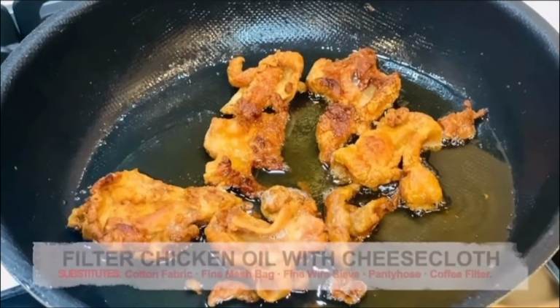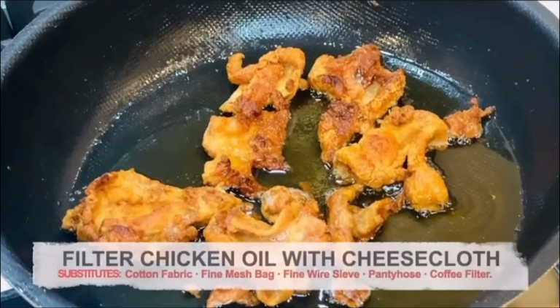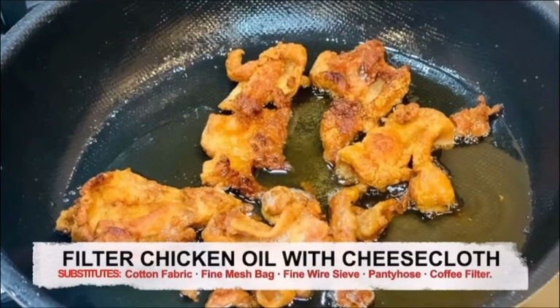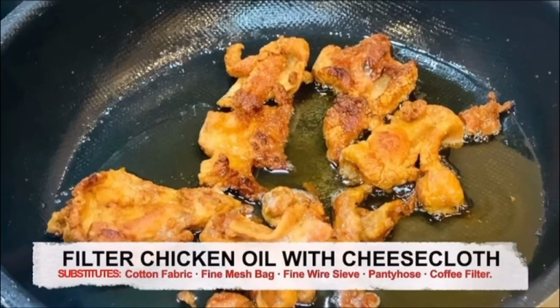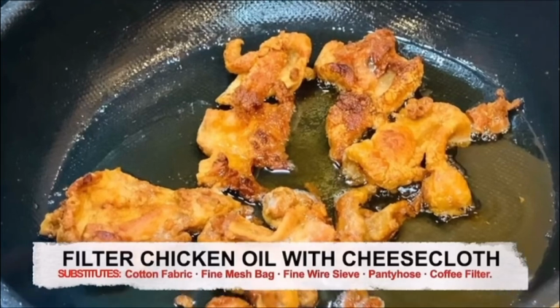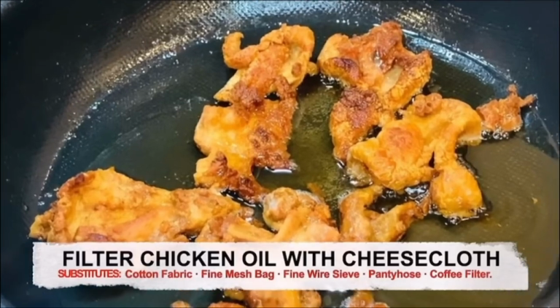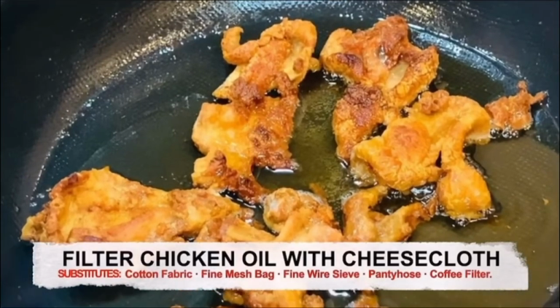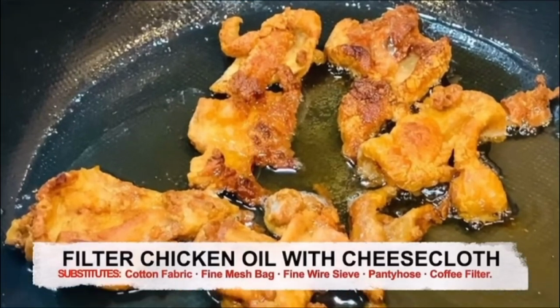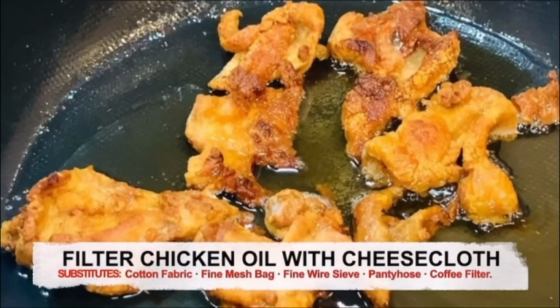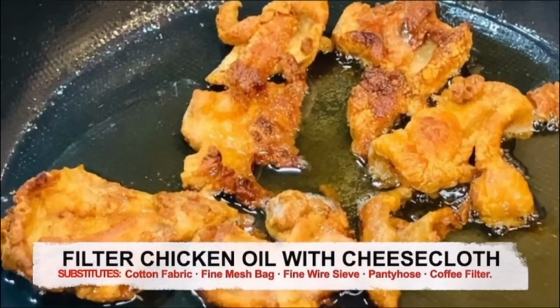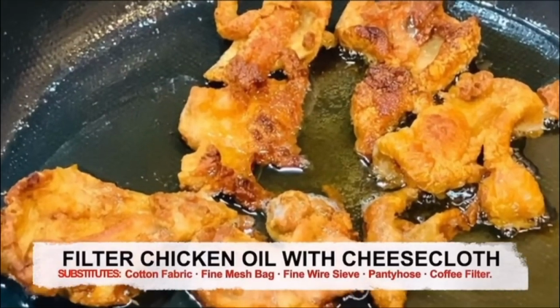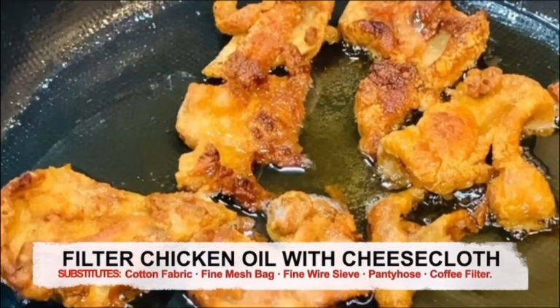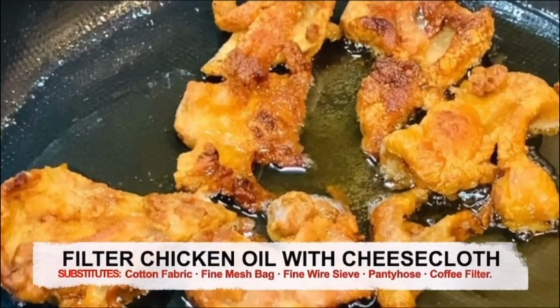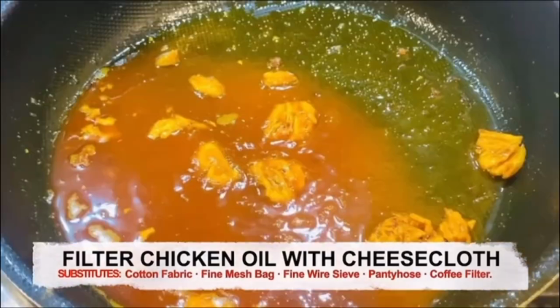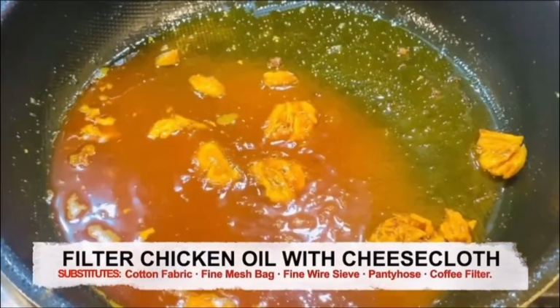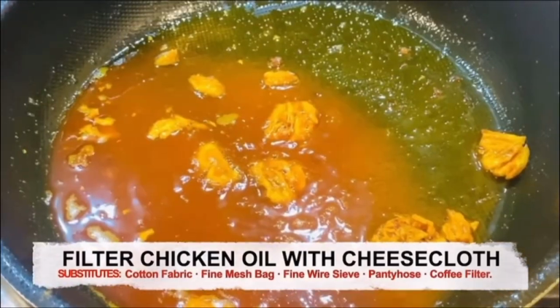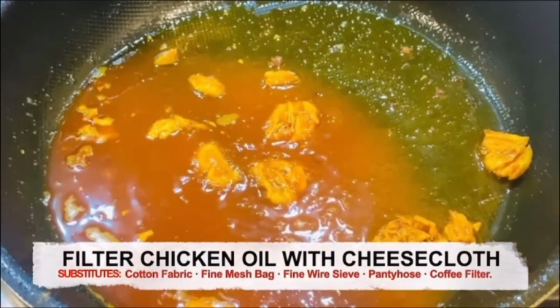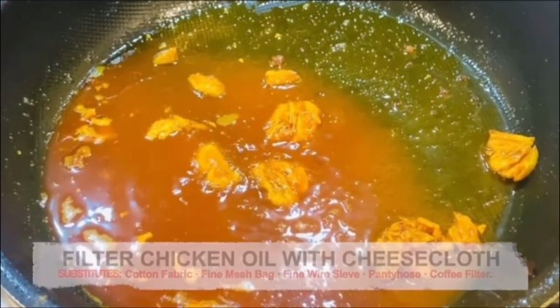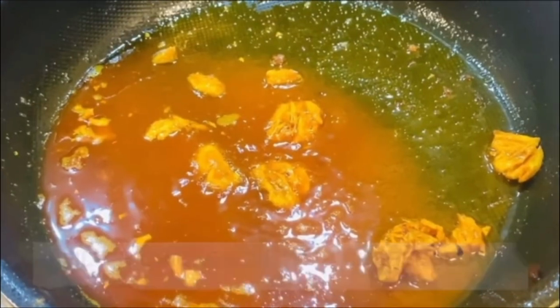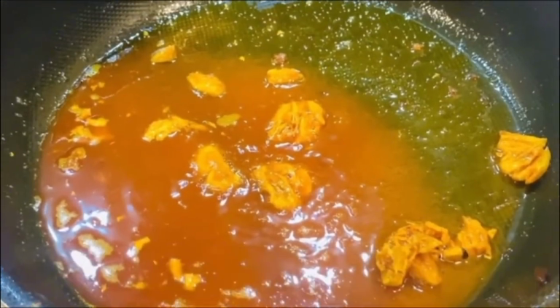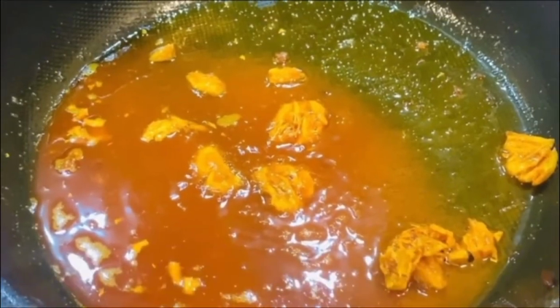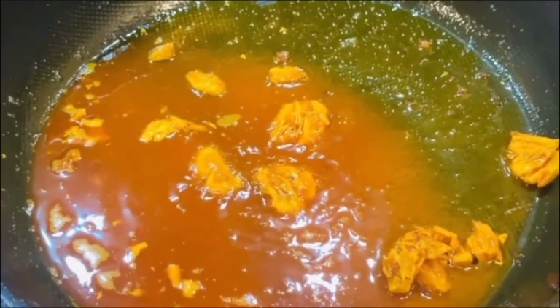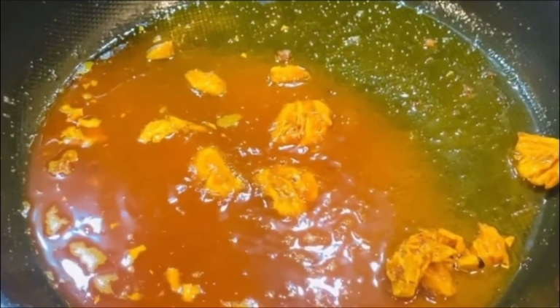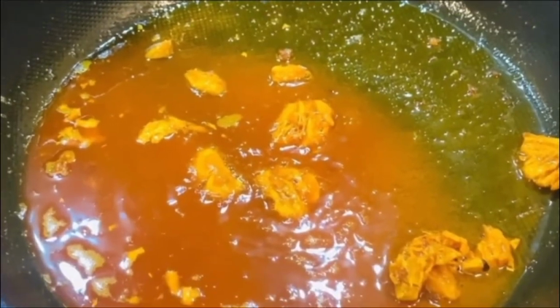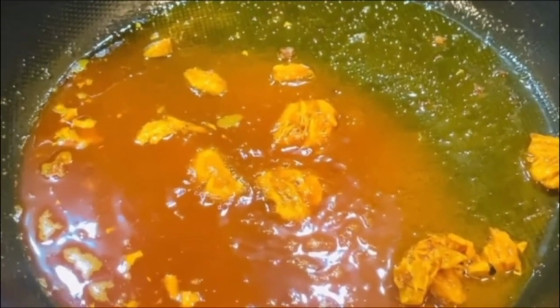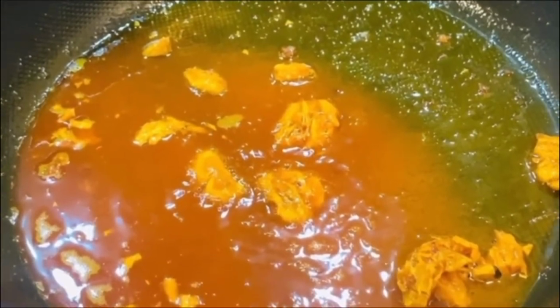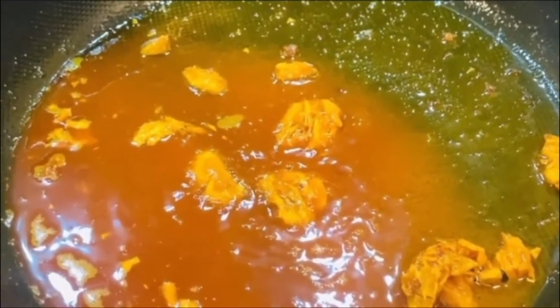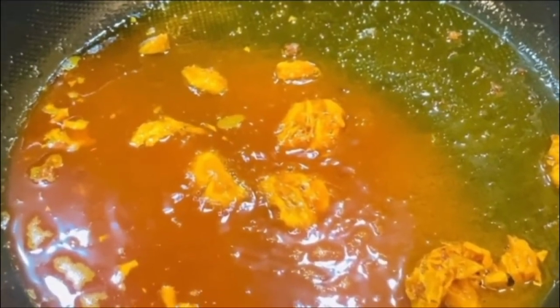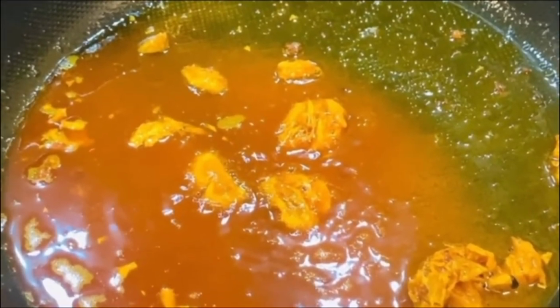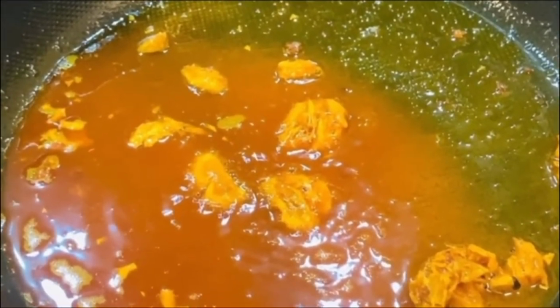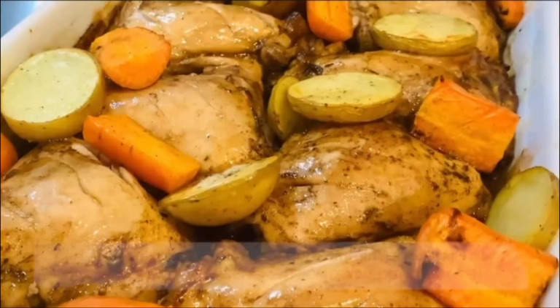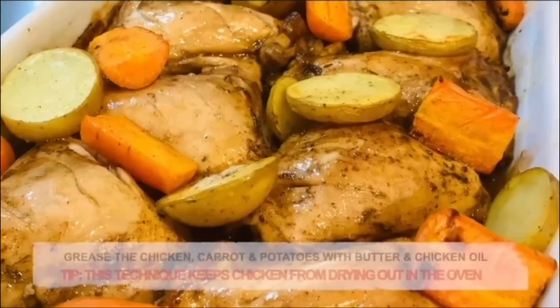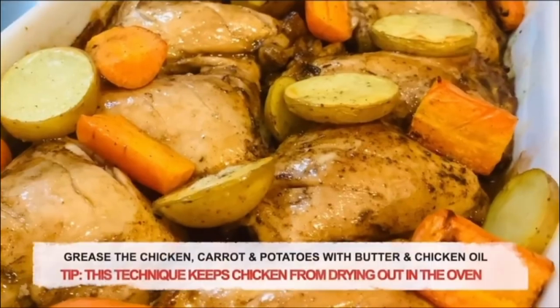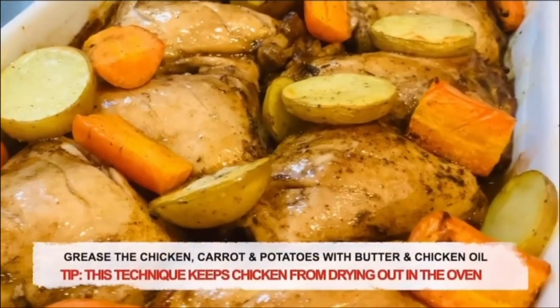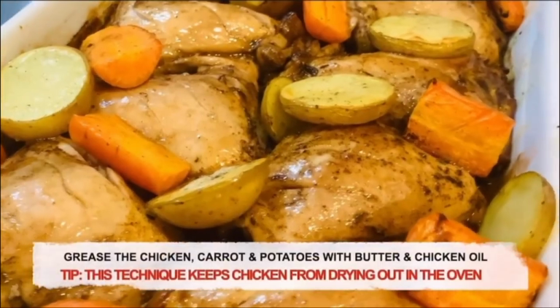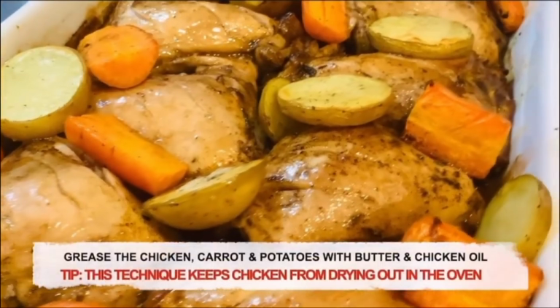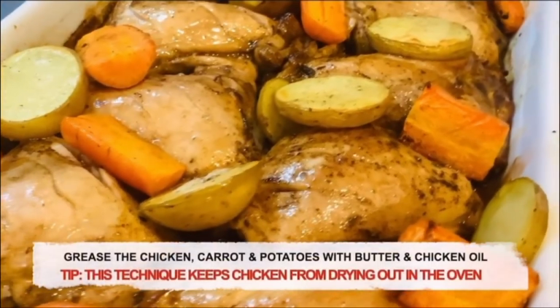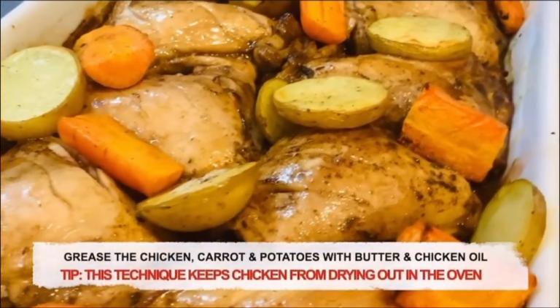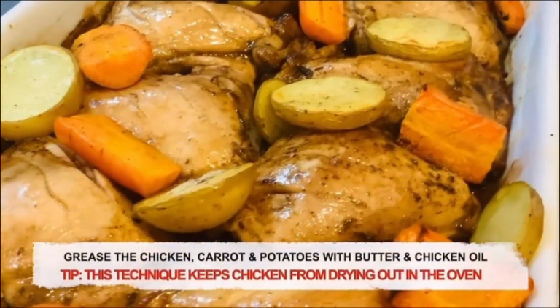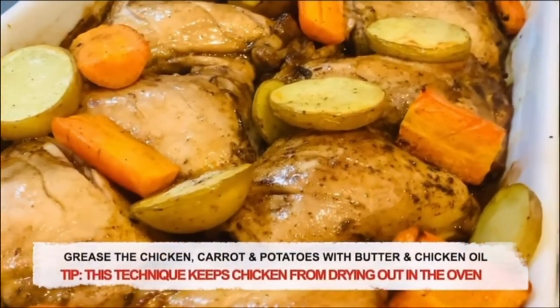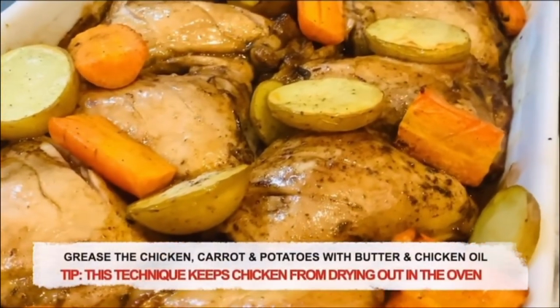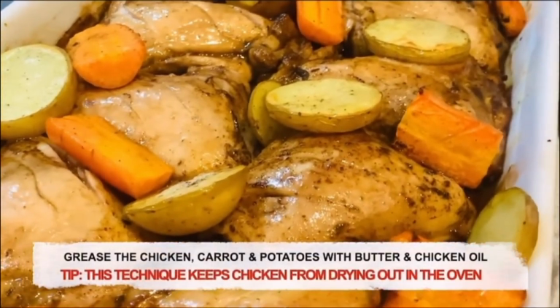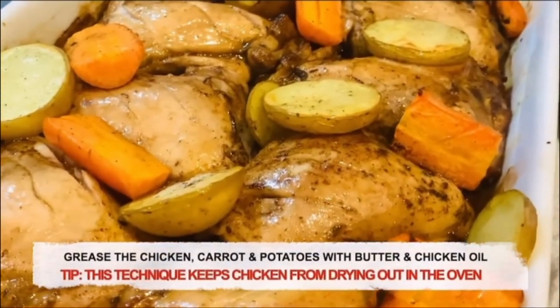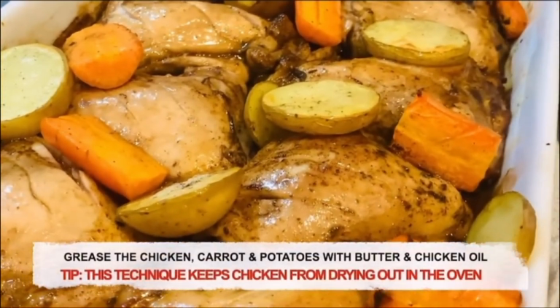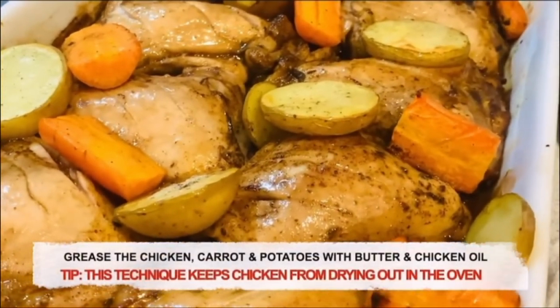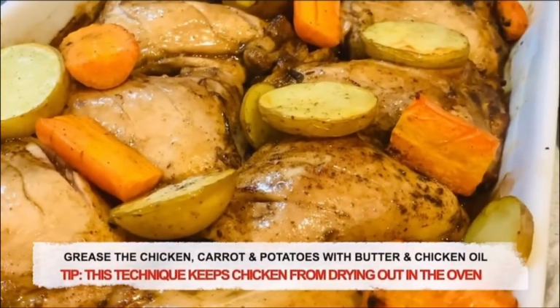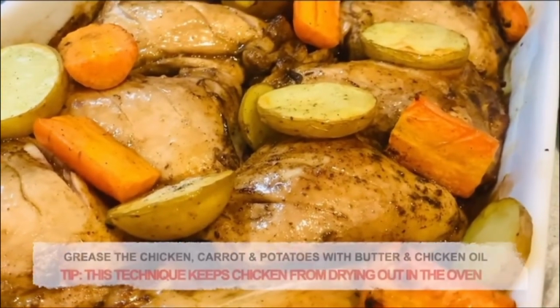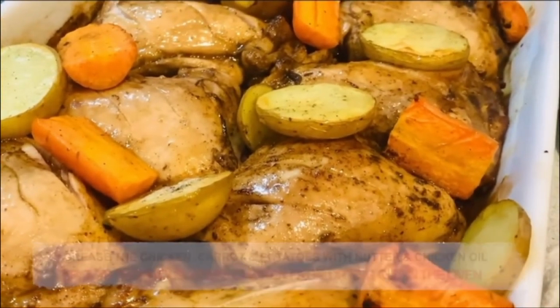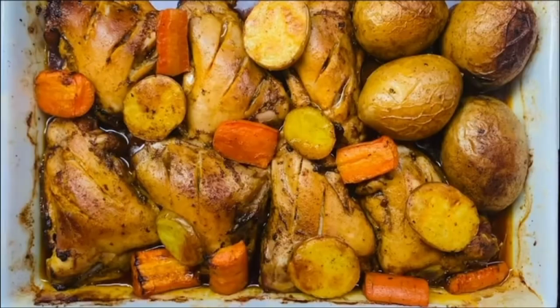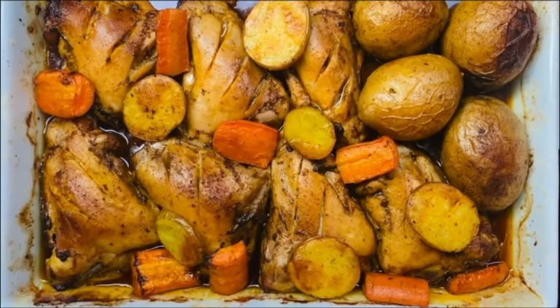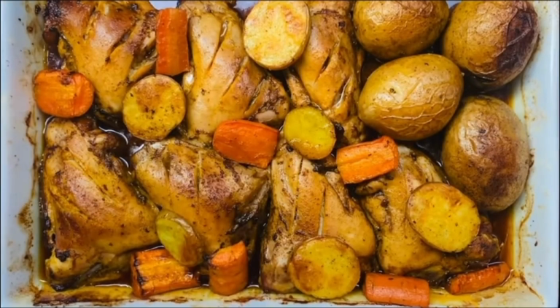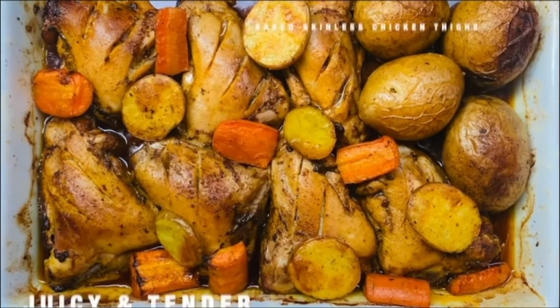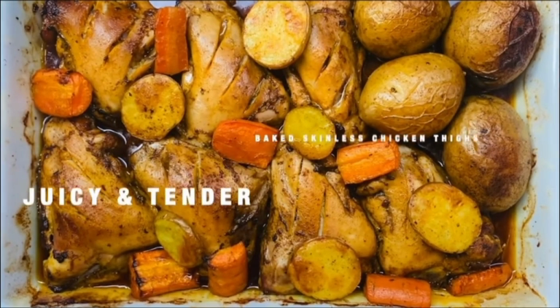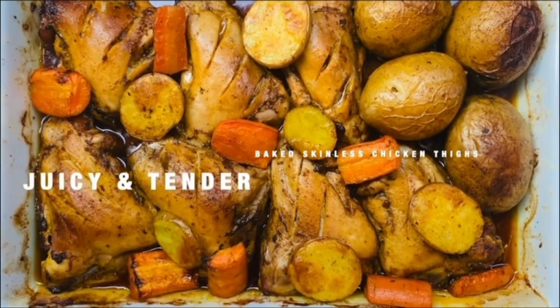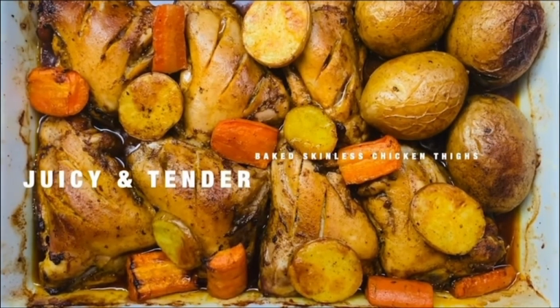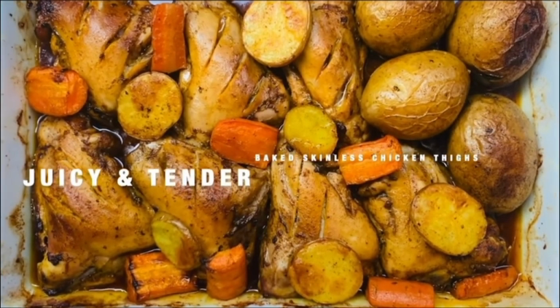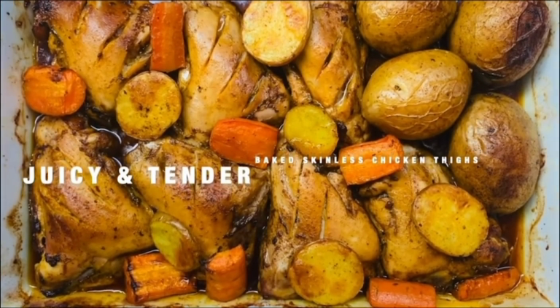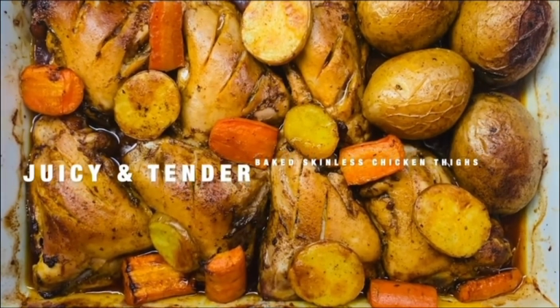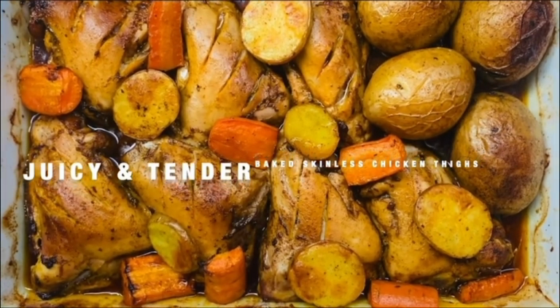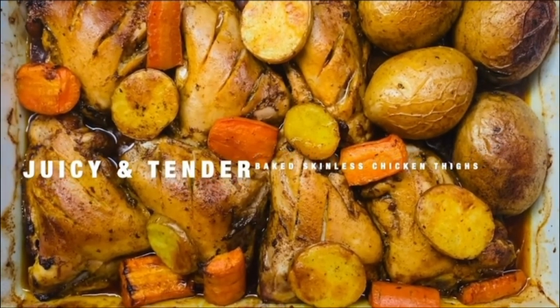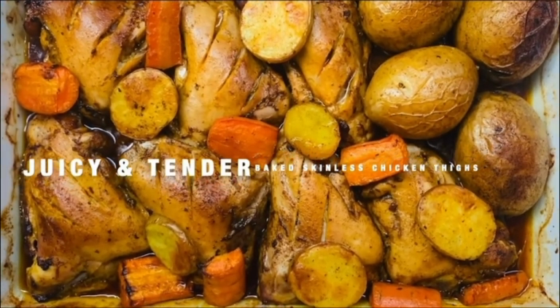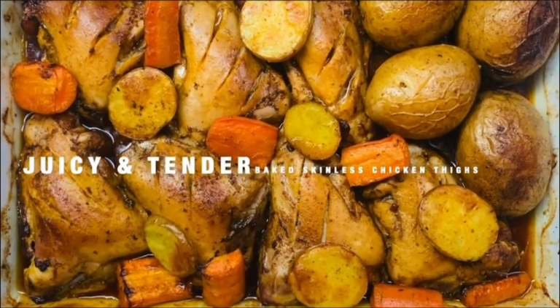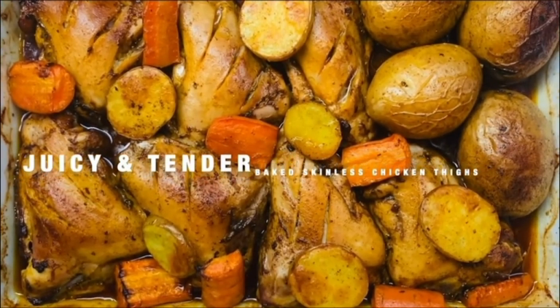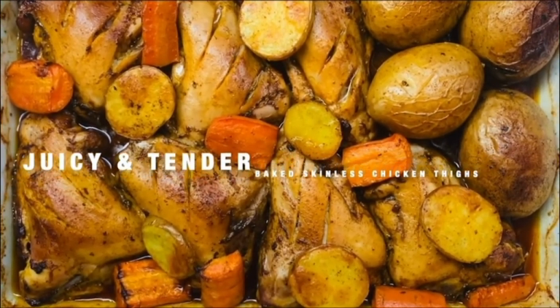Filter the chicken oil with cheesecloth. Grease the chicken, carrot, and potatoes with butter and chicken oil.